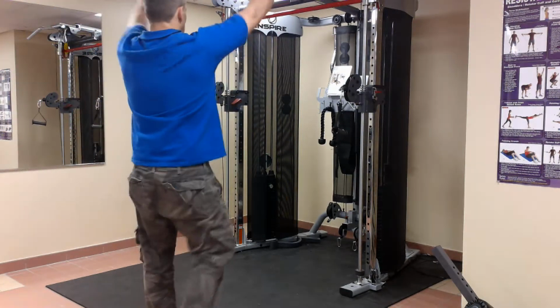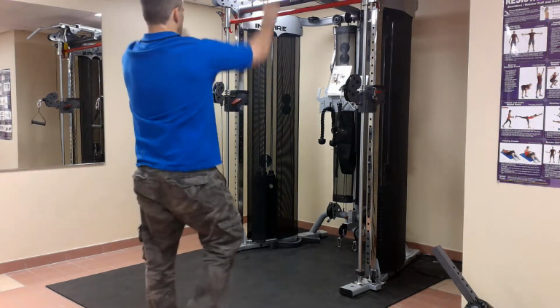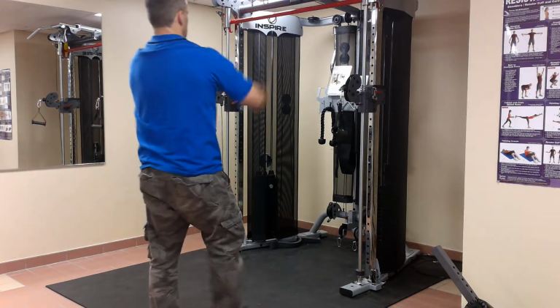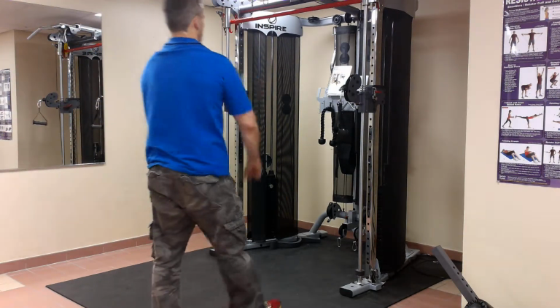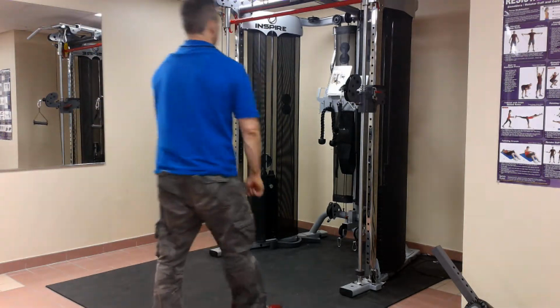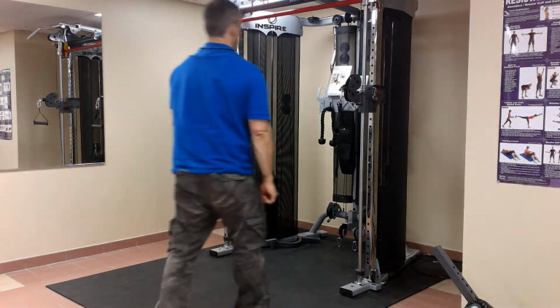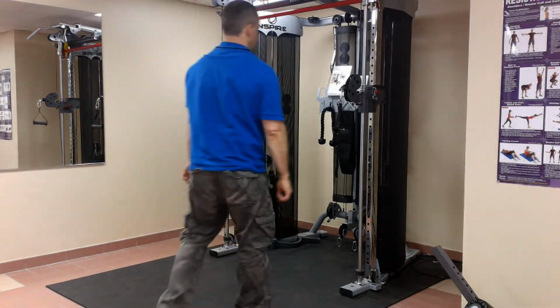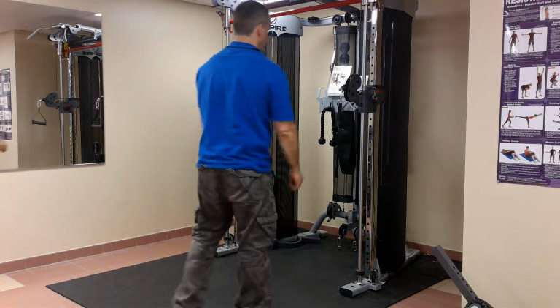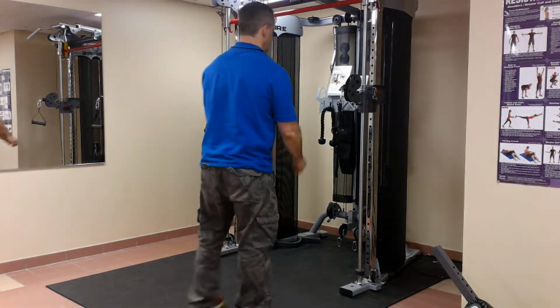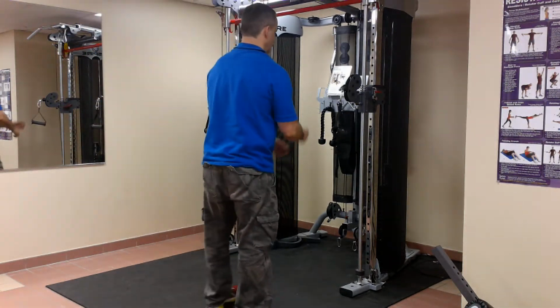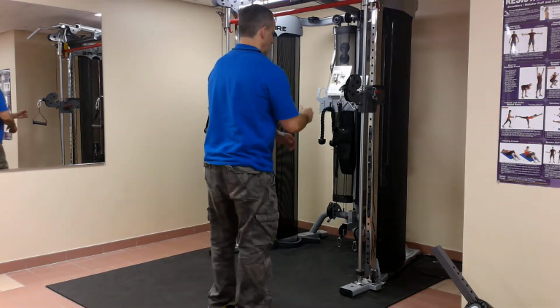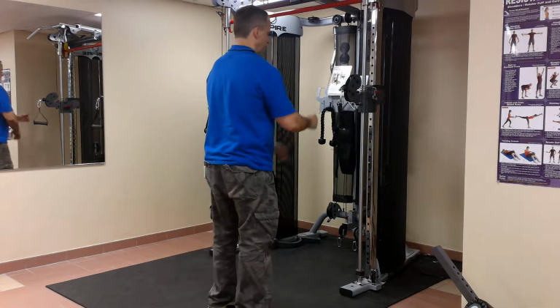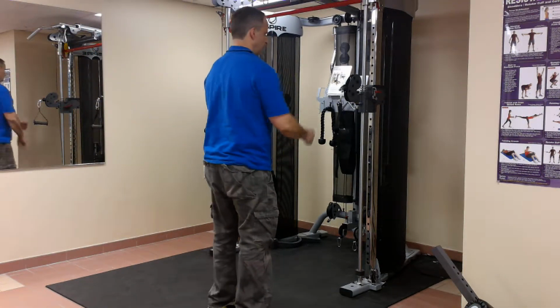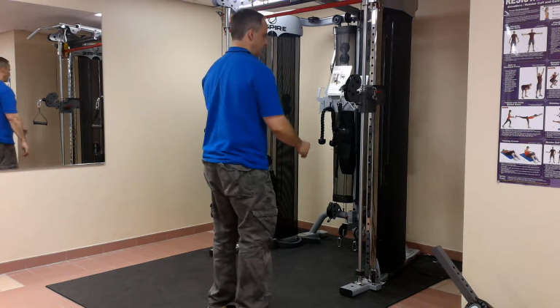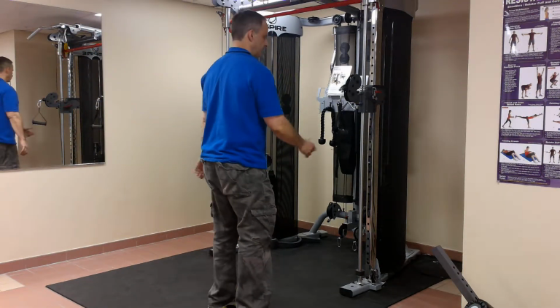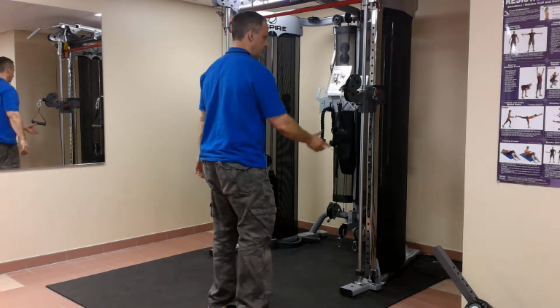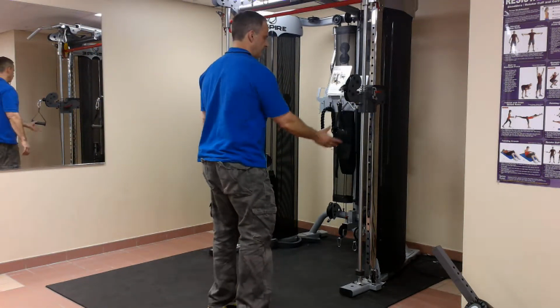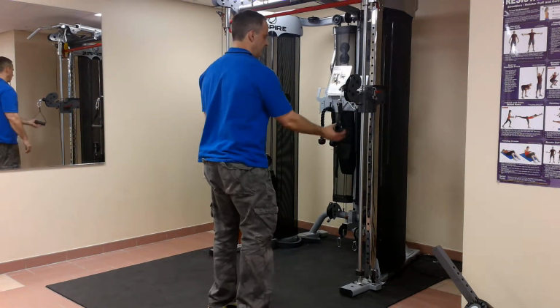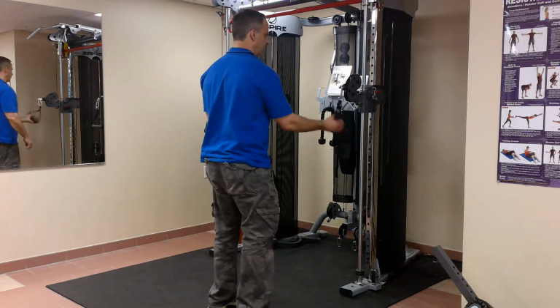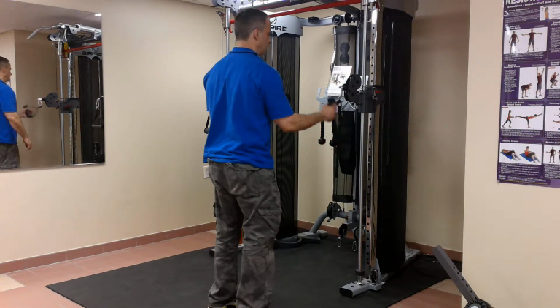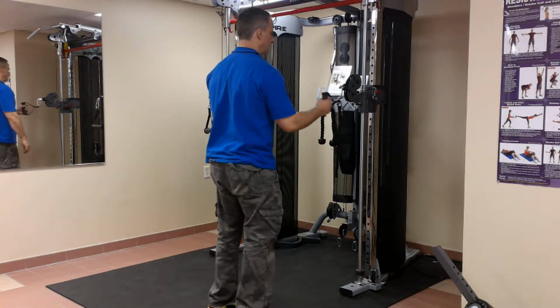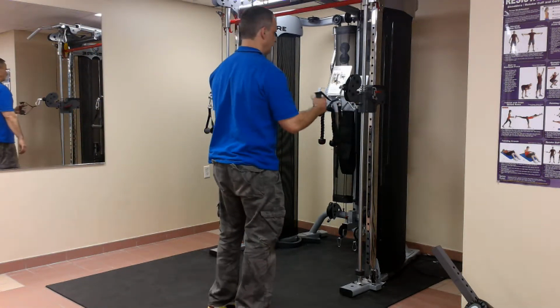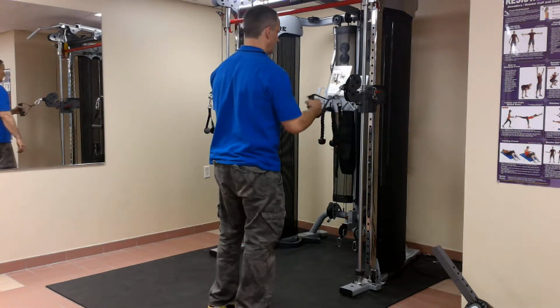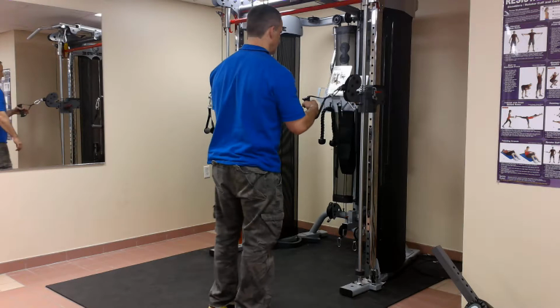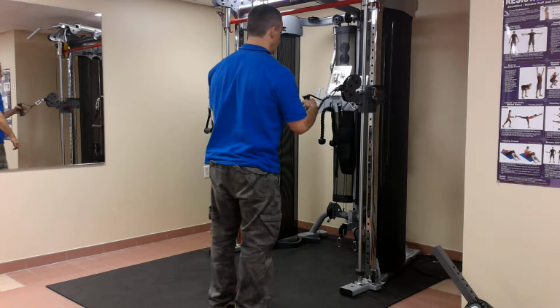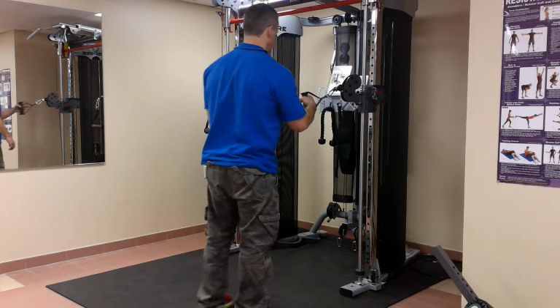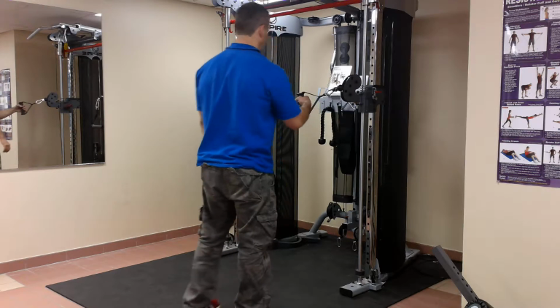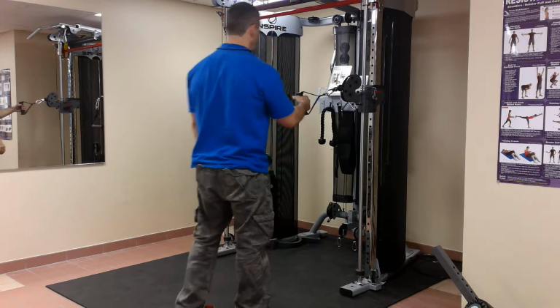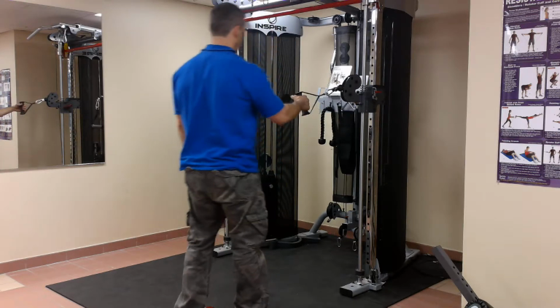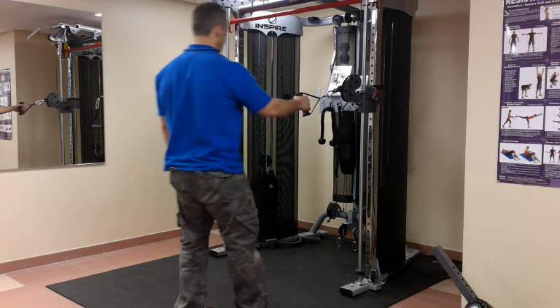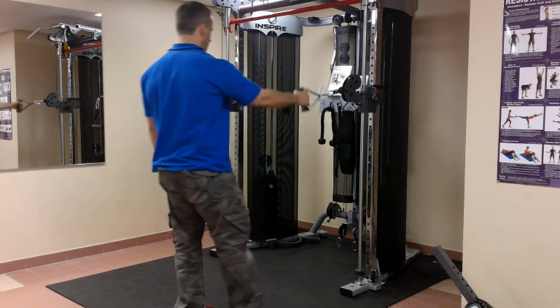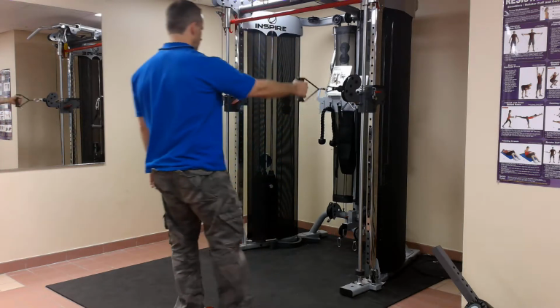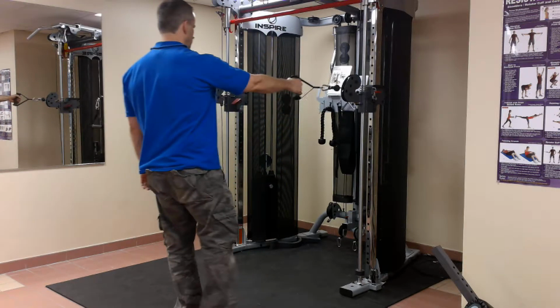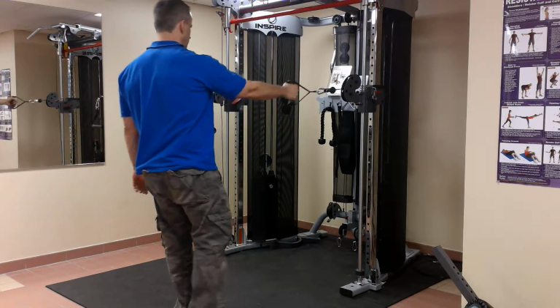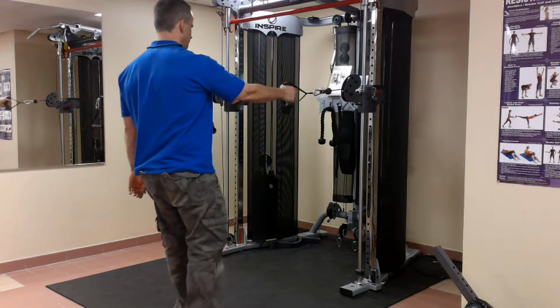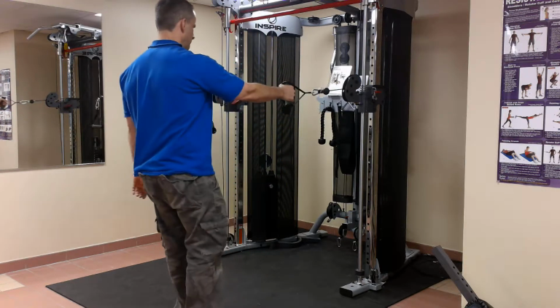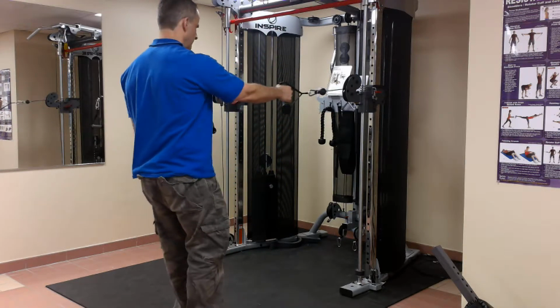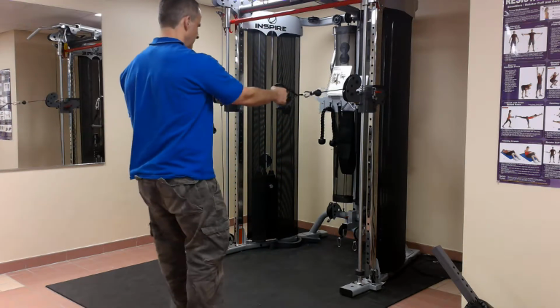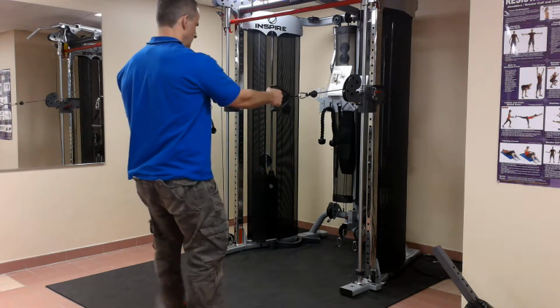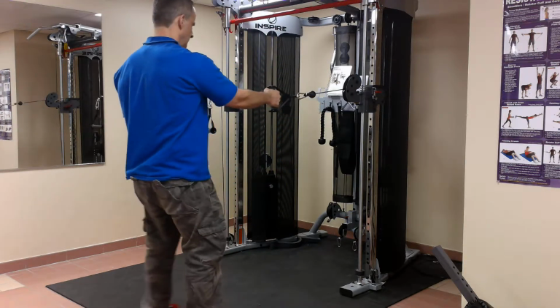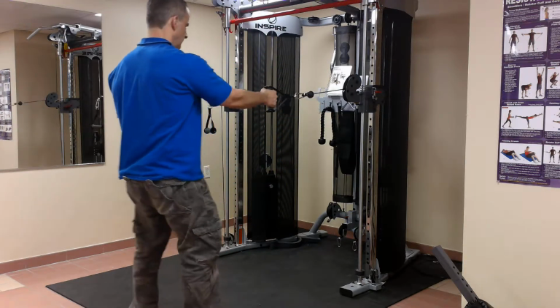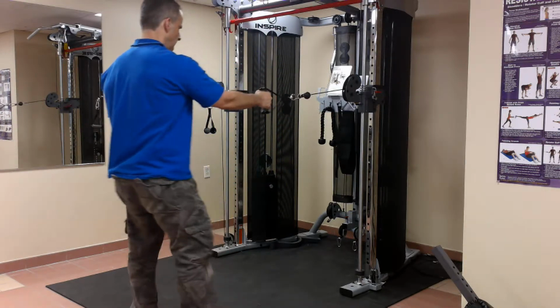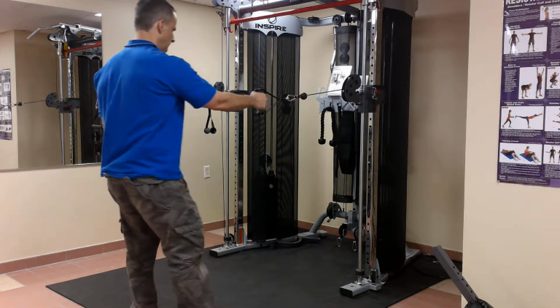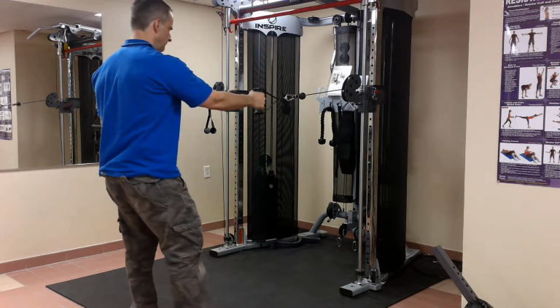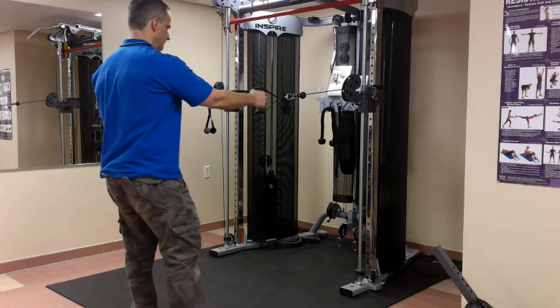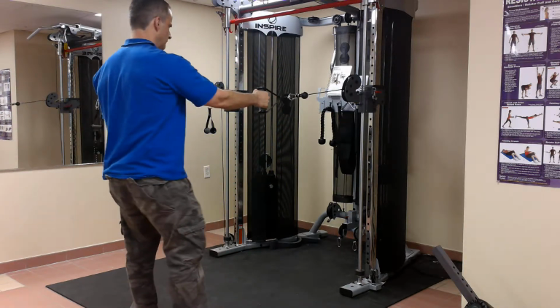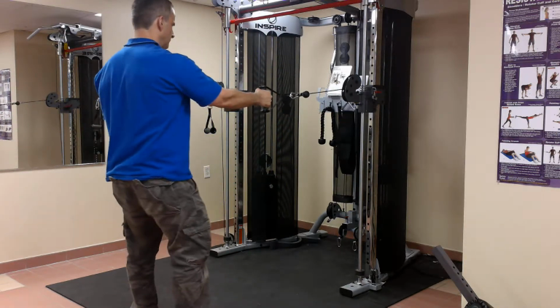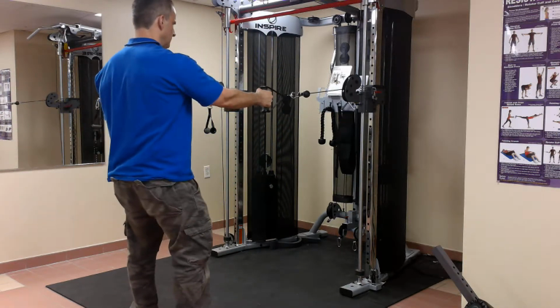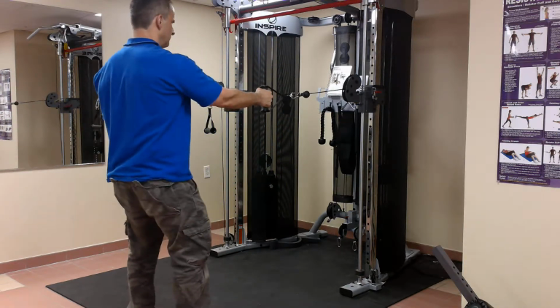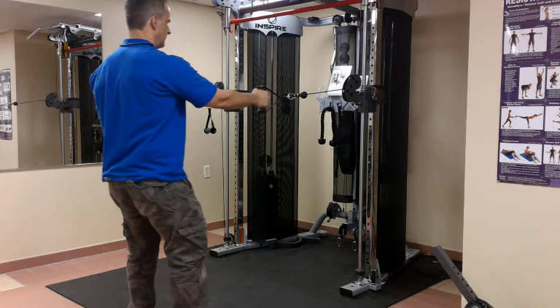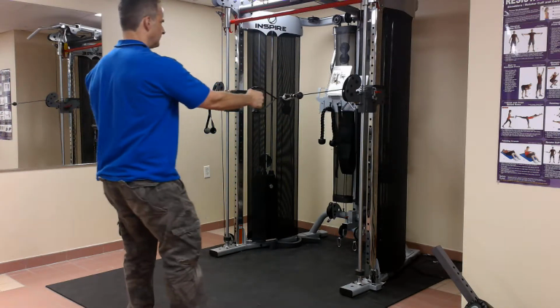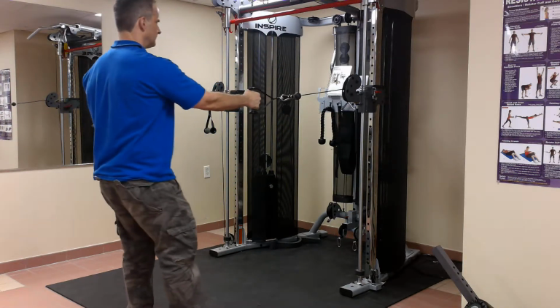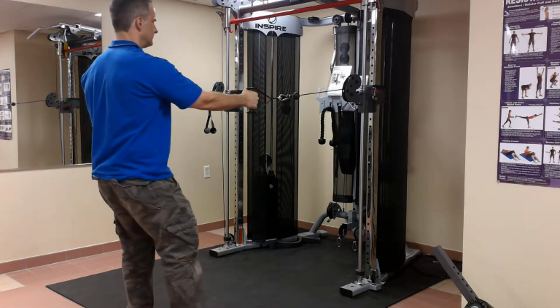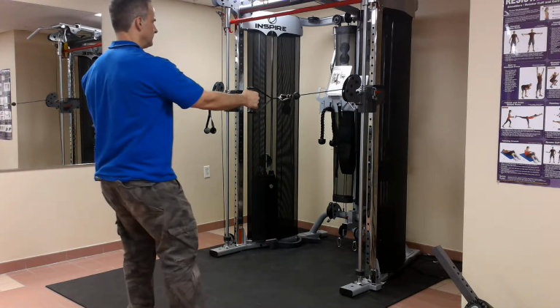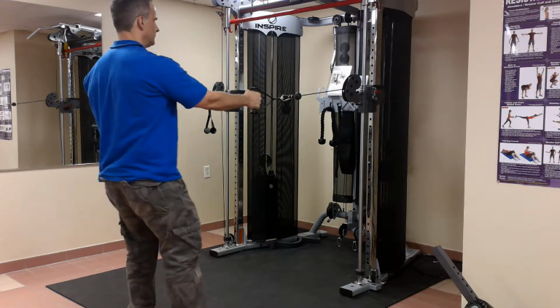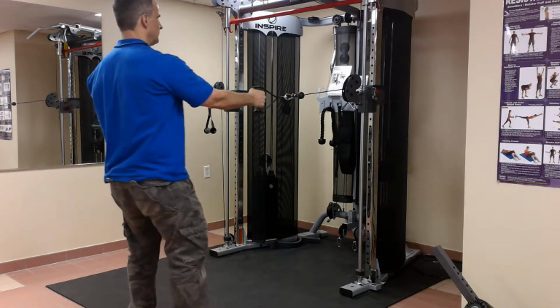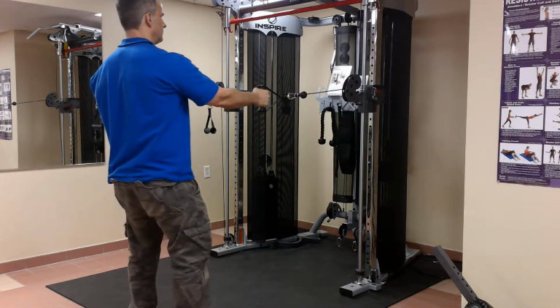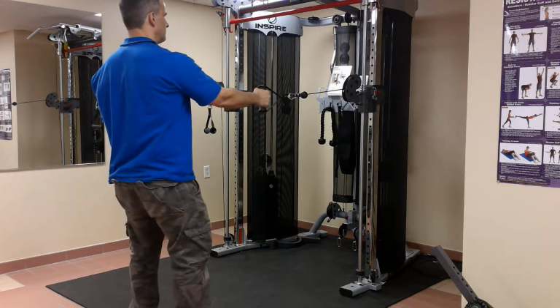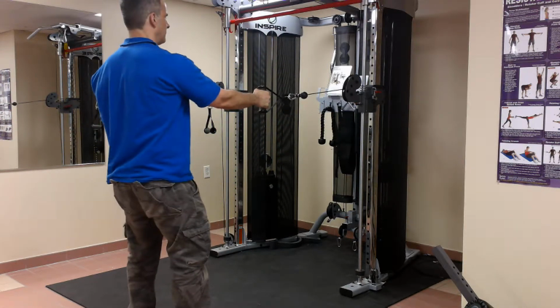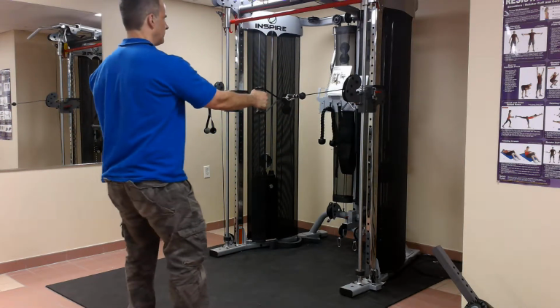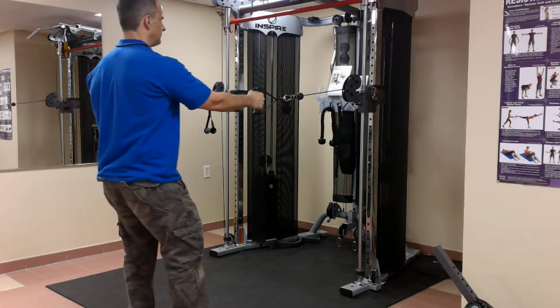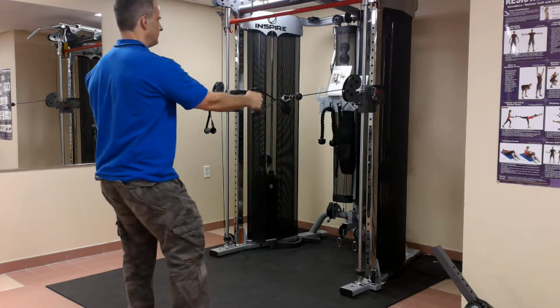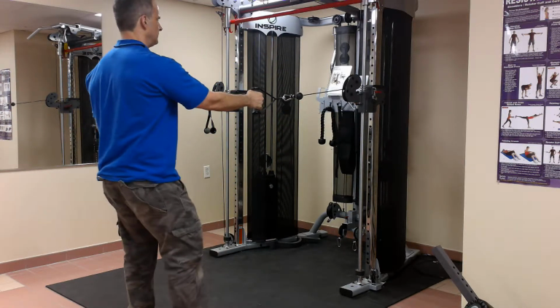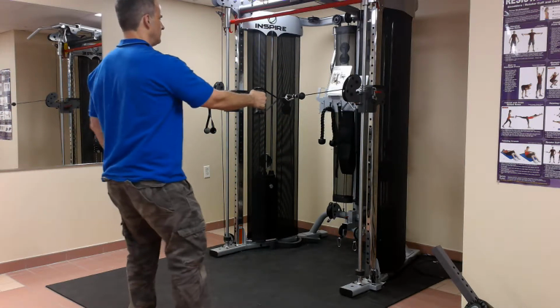I want to show you a standing single arm cable row, using the Inspire FT2.